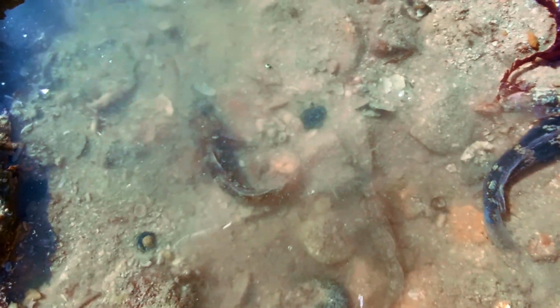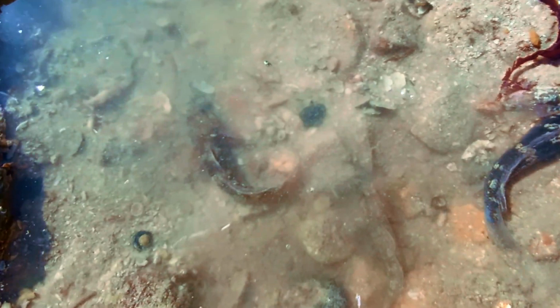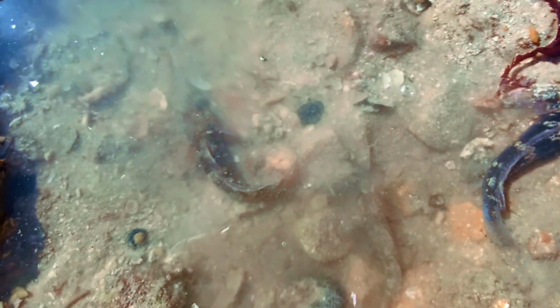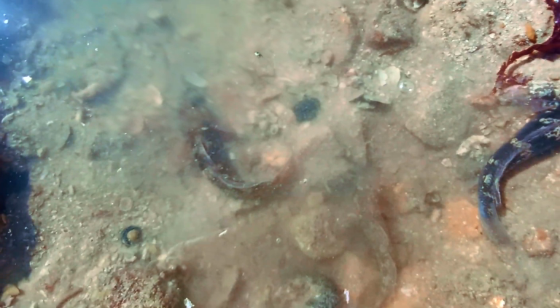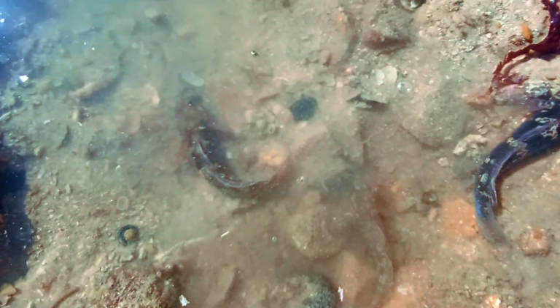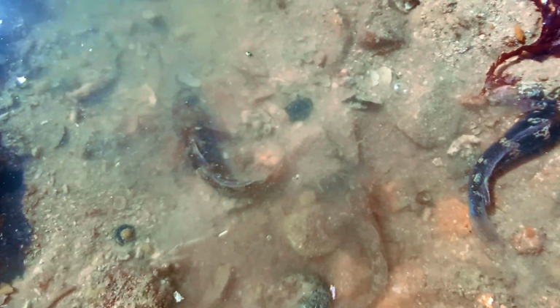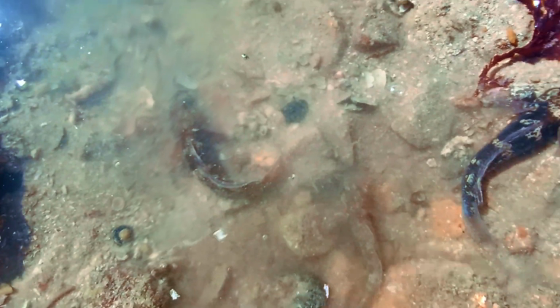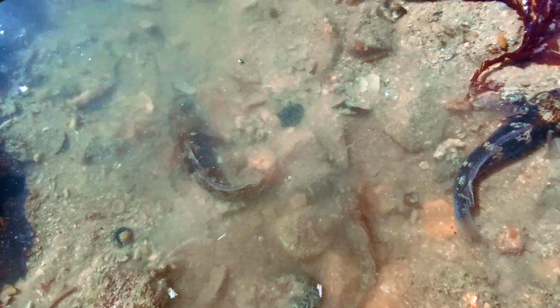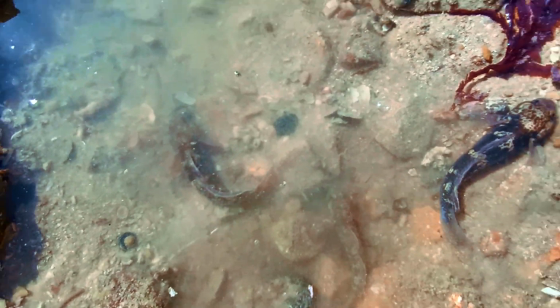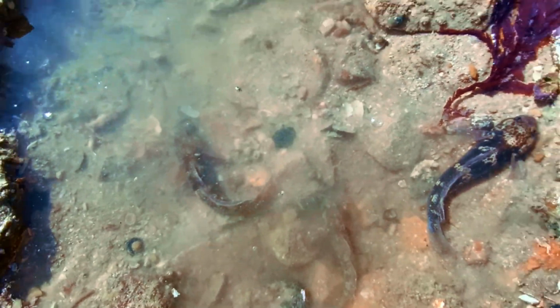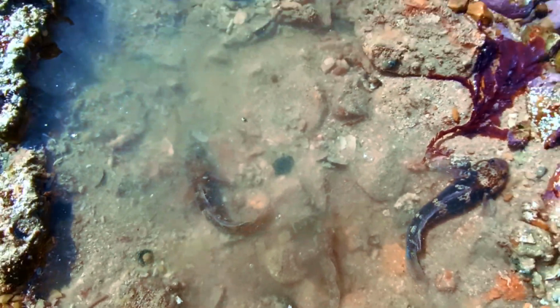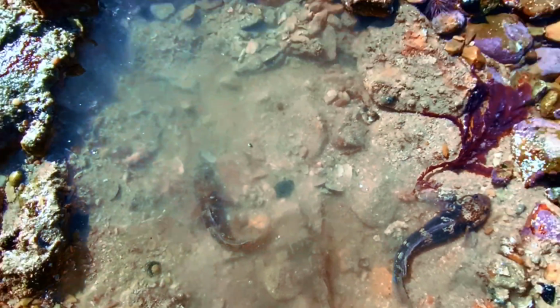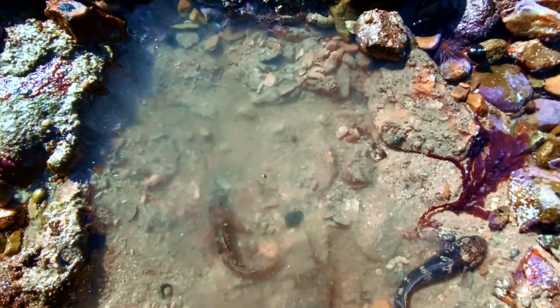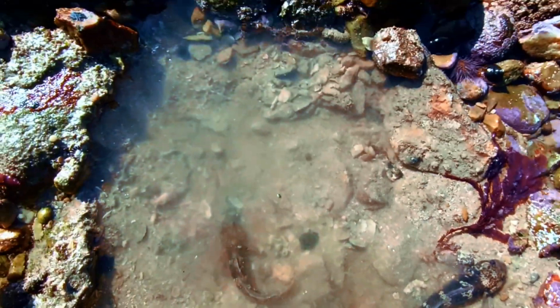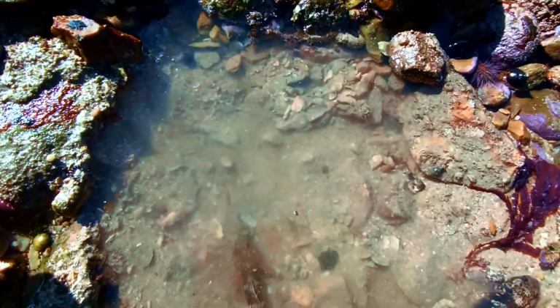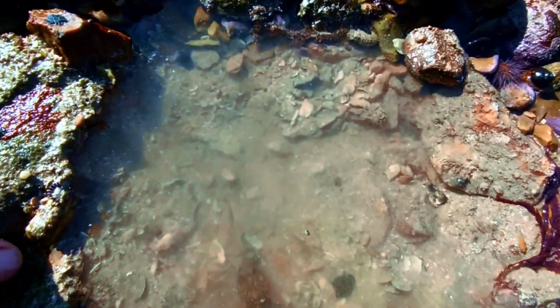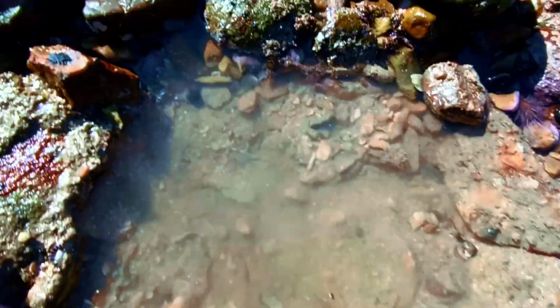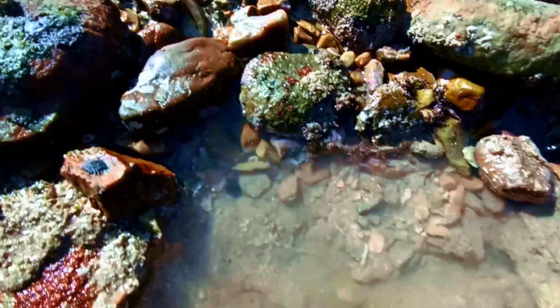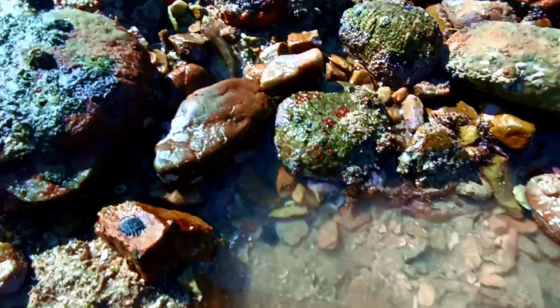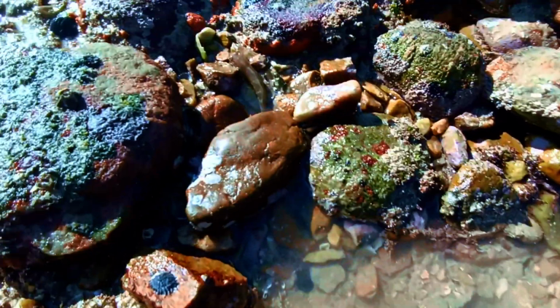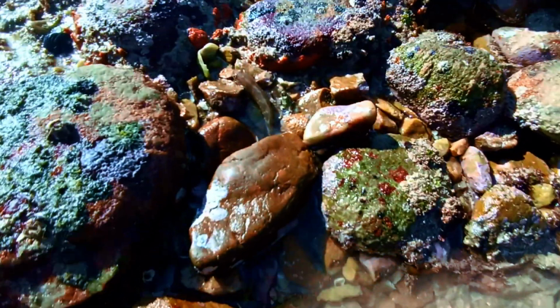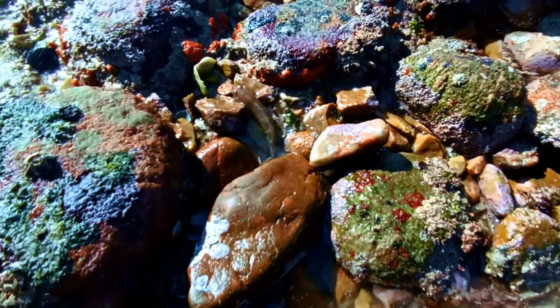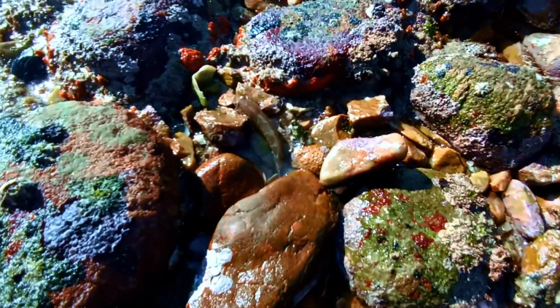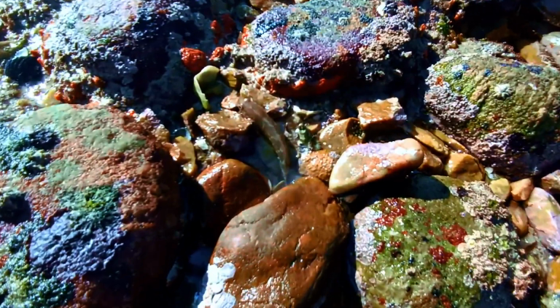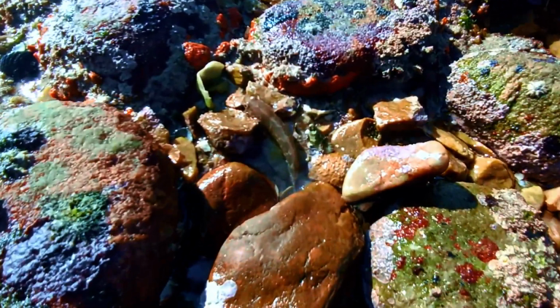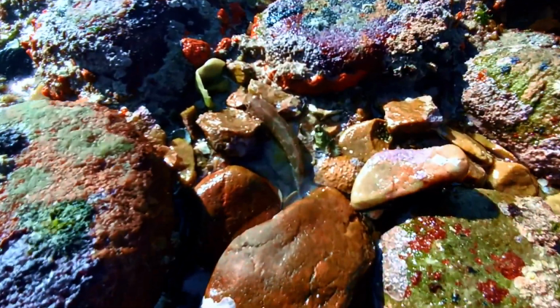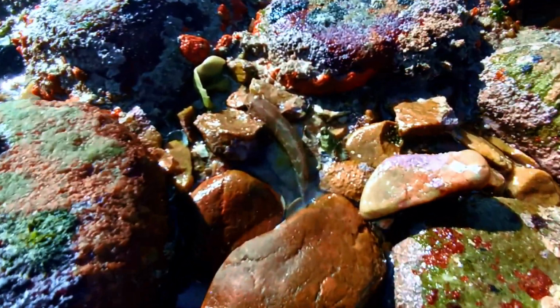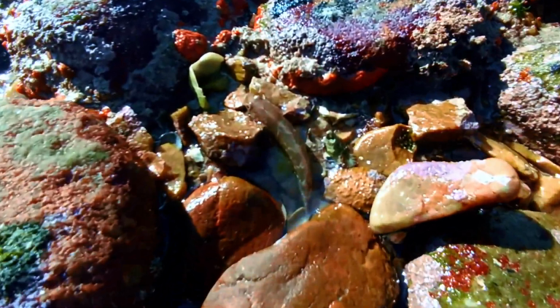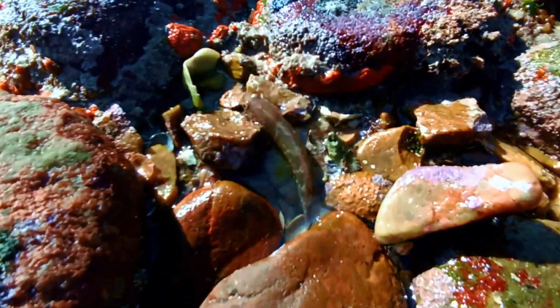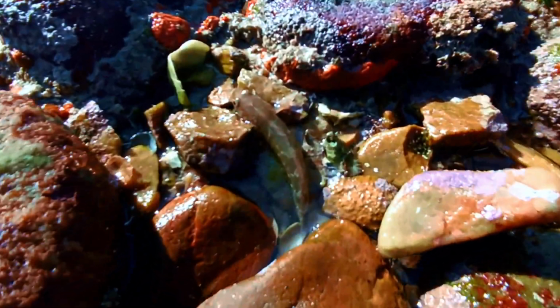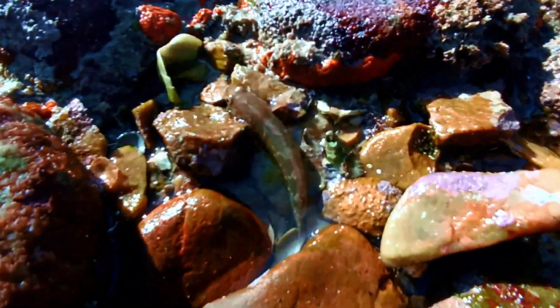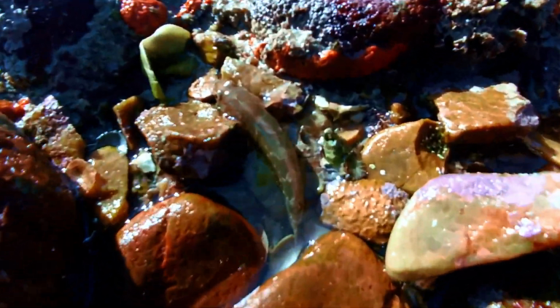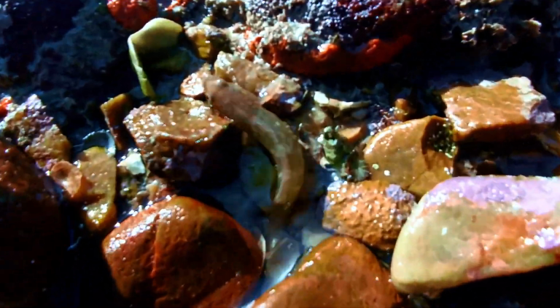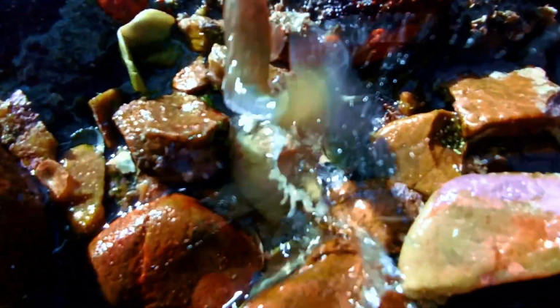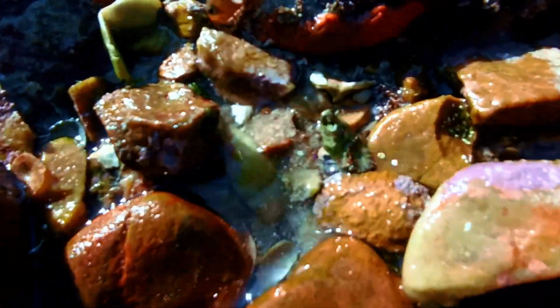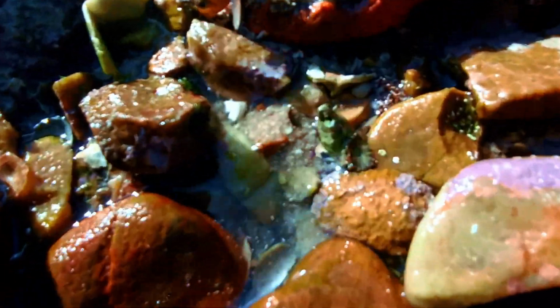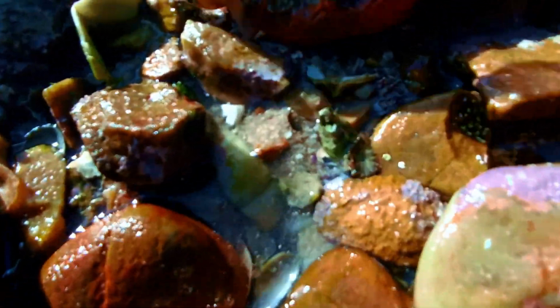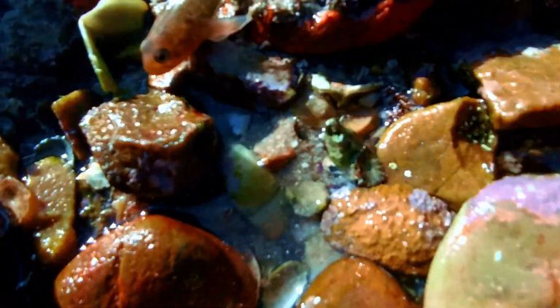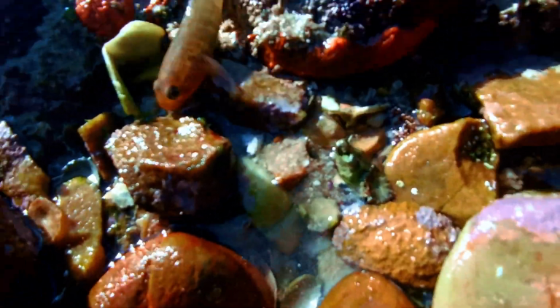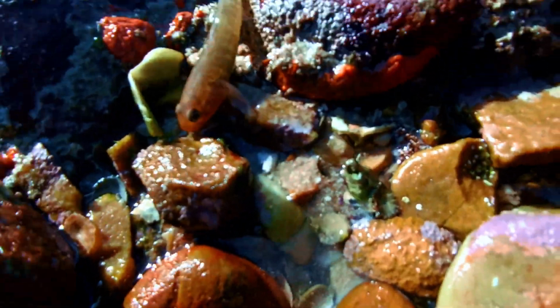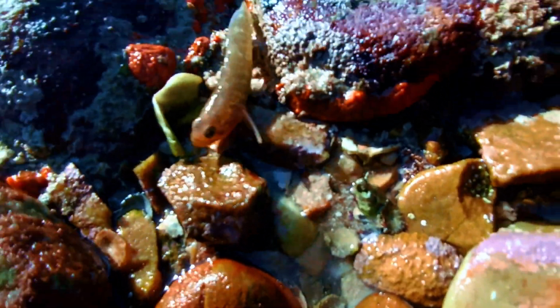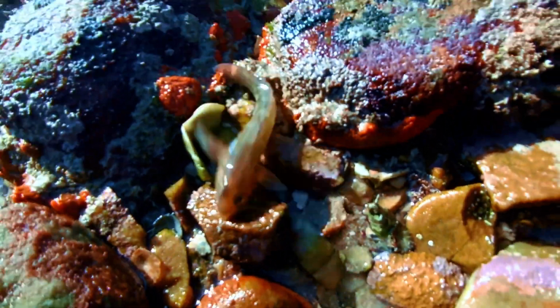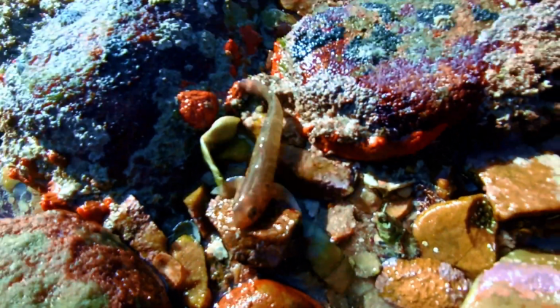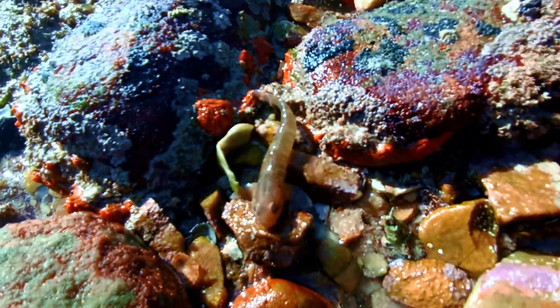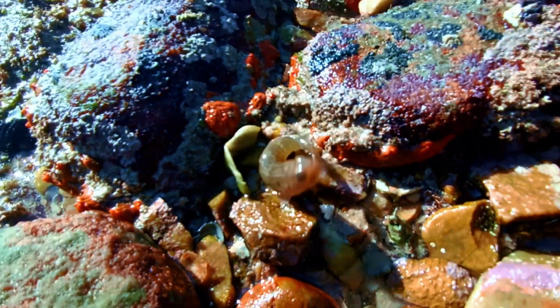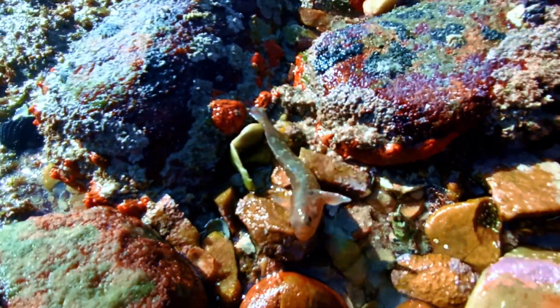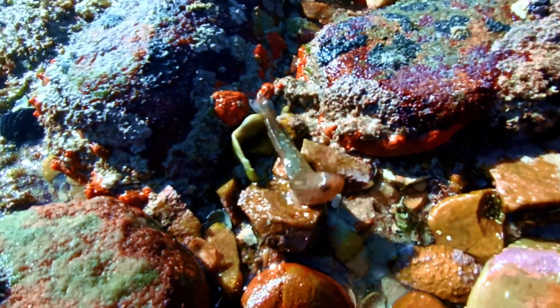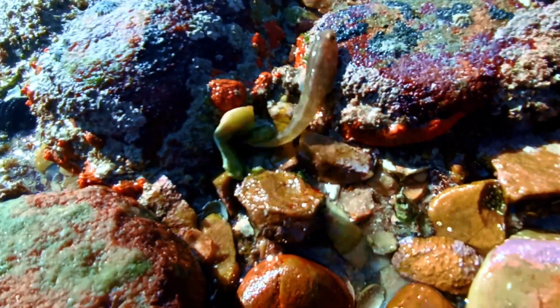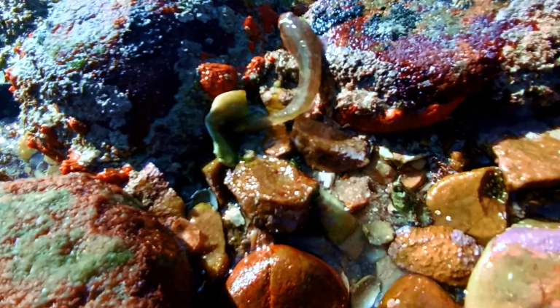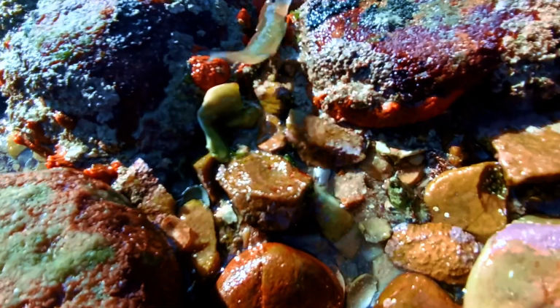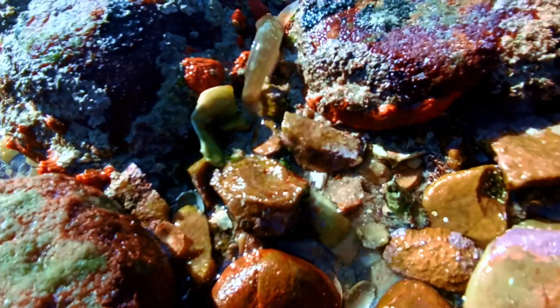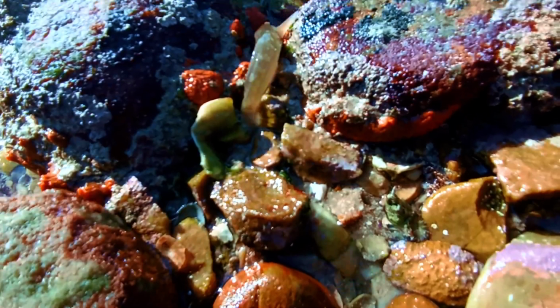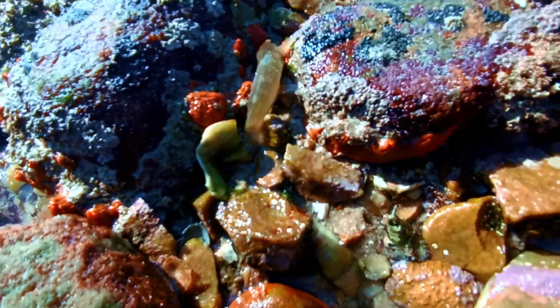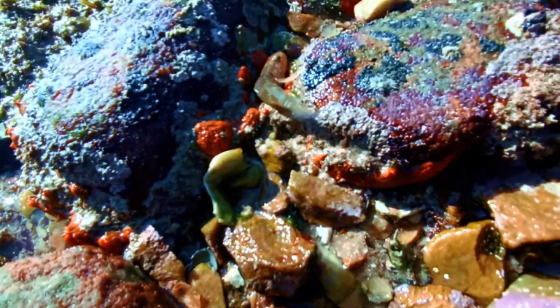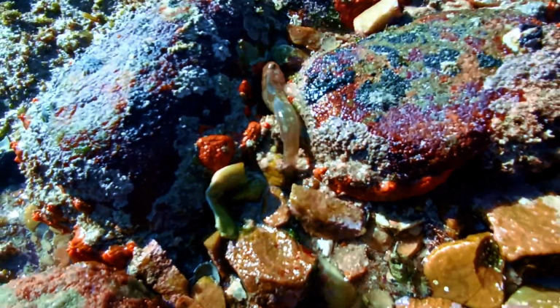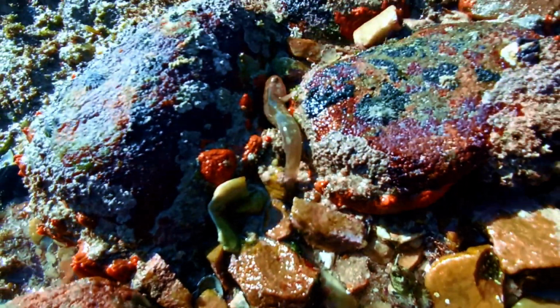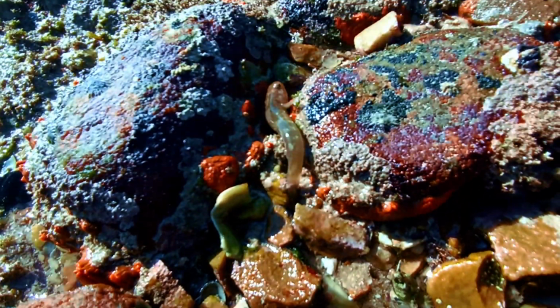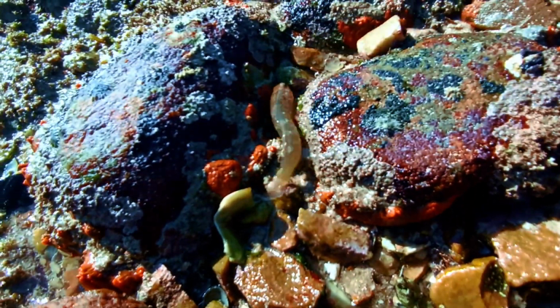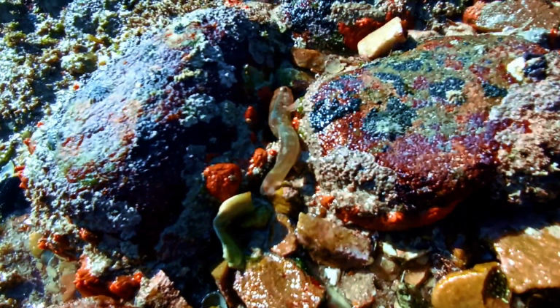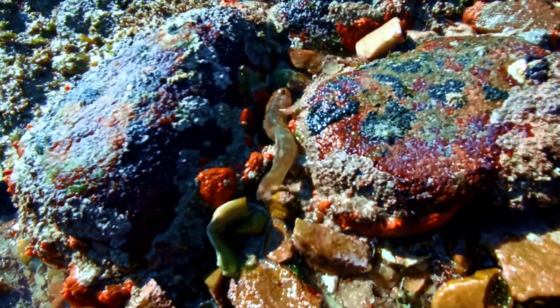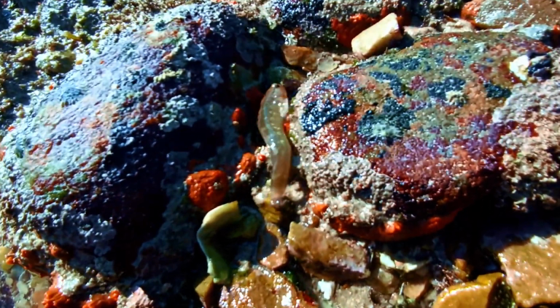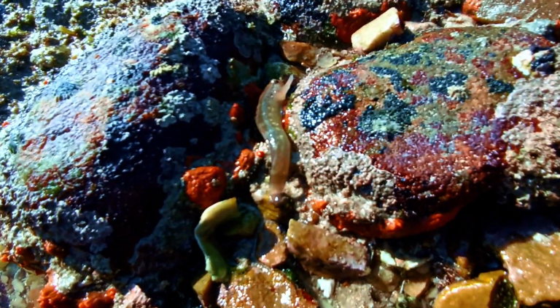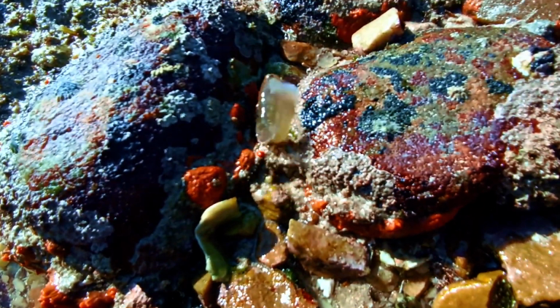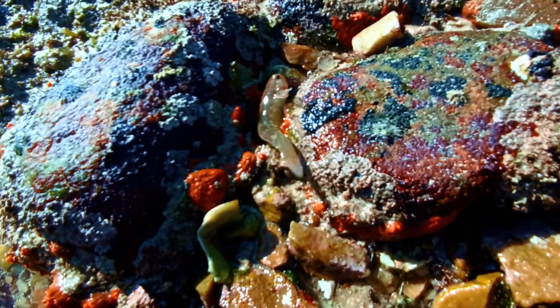But you know what? These fish are specially adapted to be out of the water during low tide, as long as they're in the shade or under a rock.